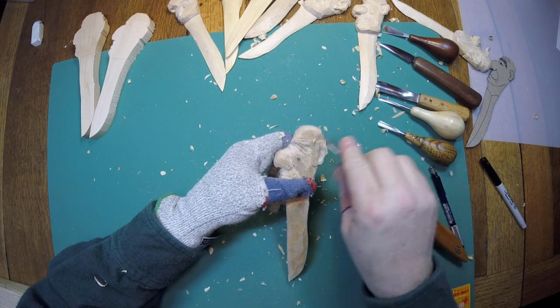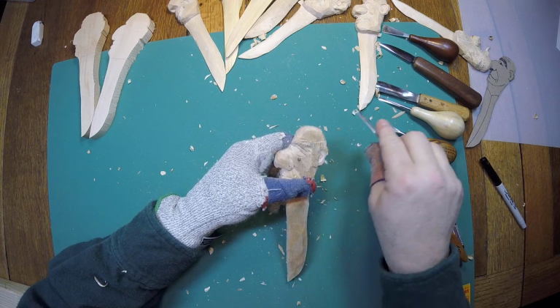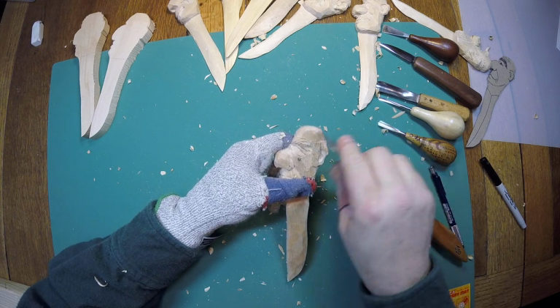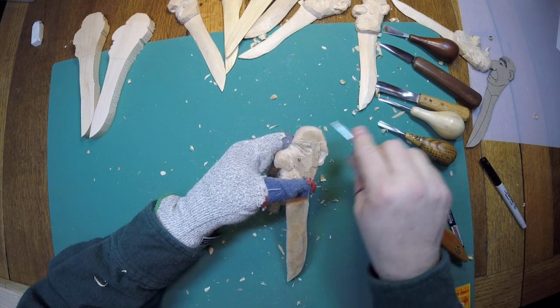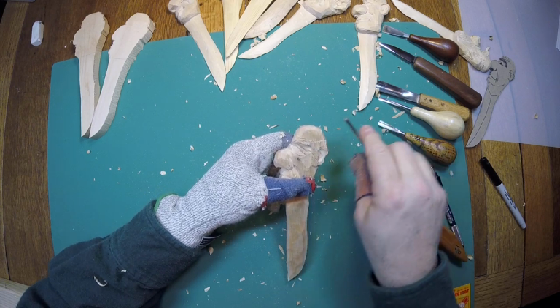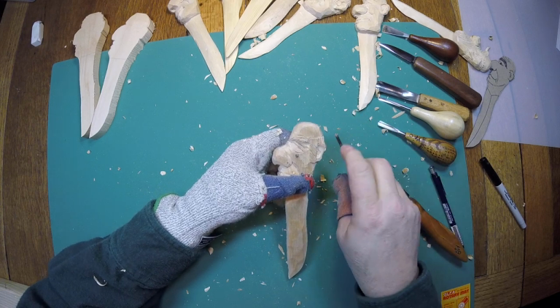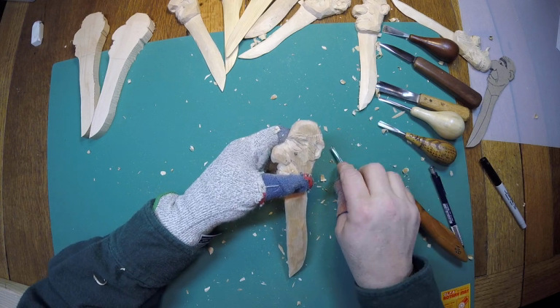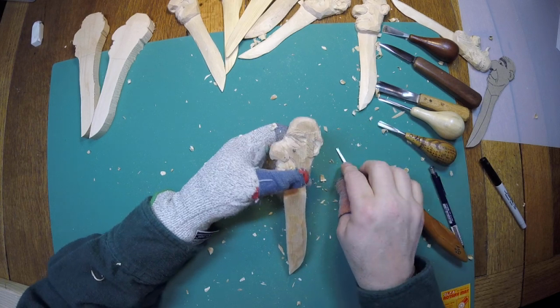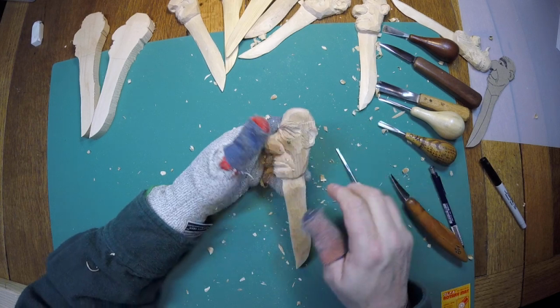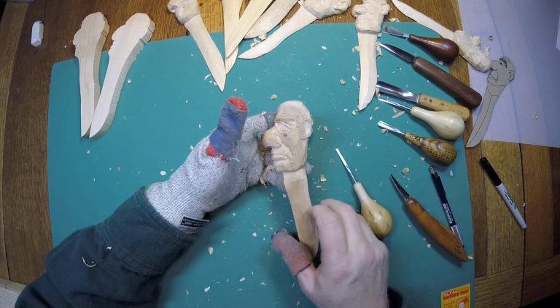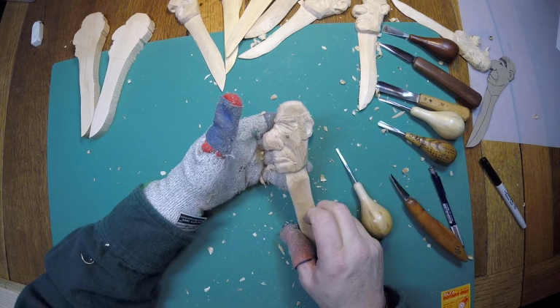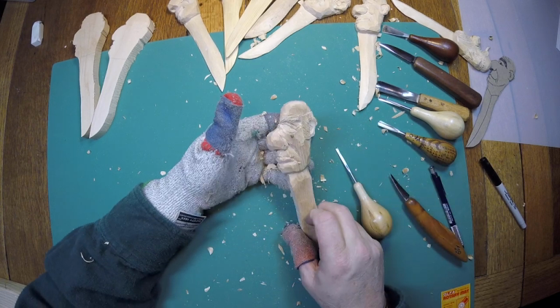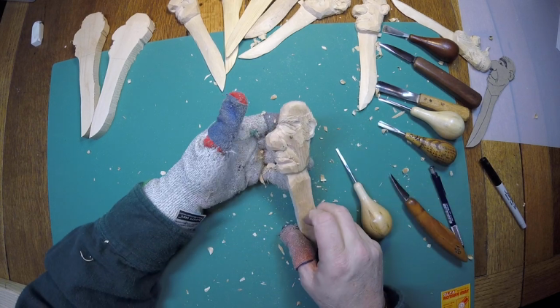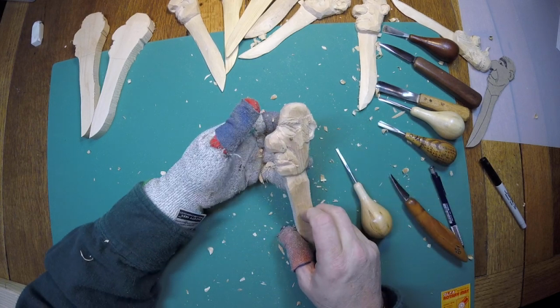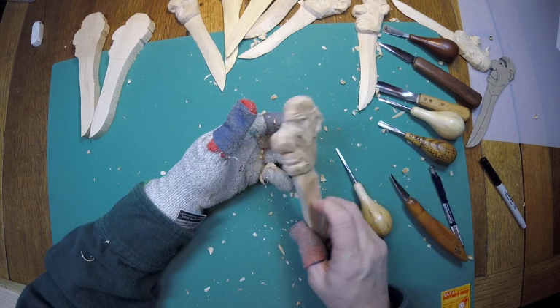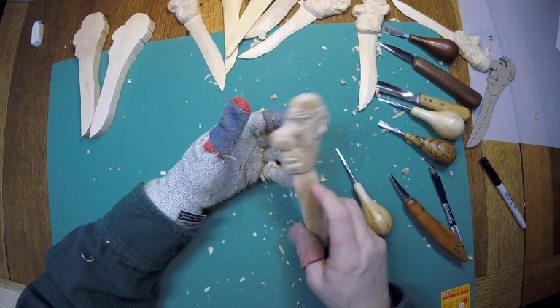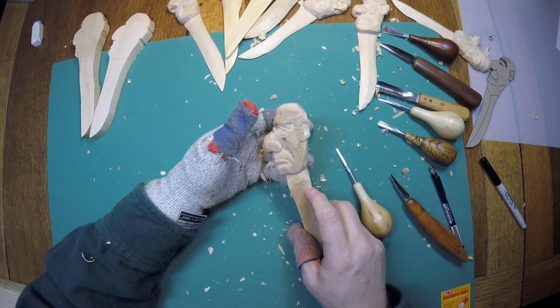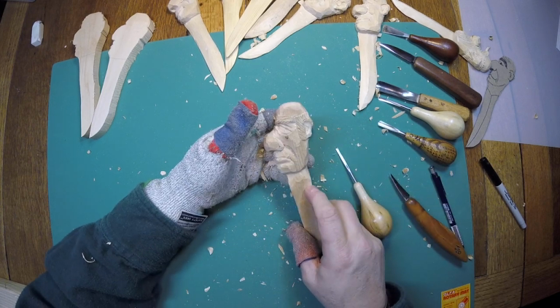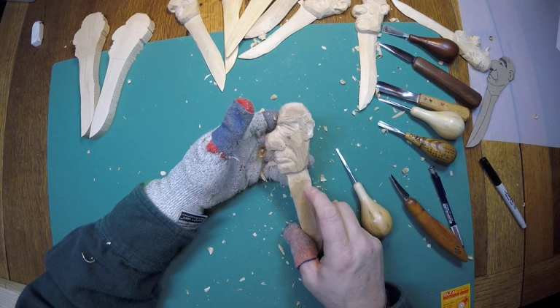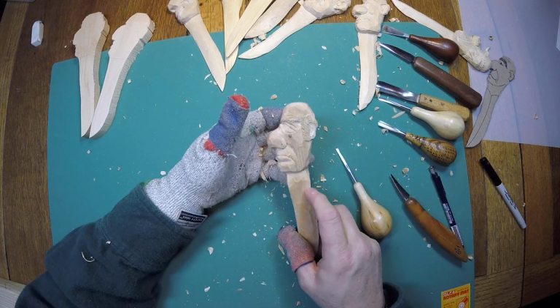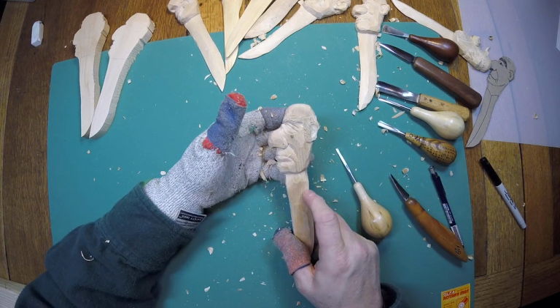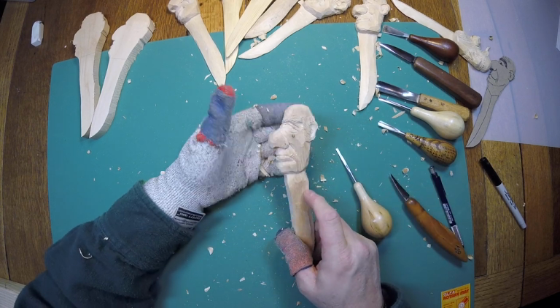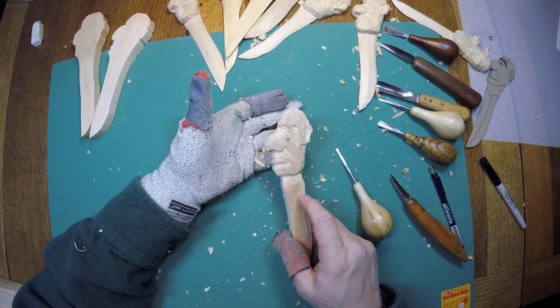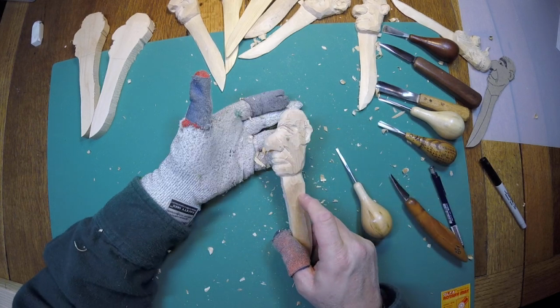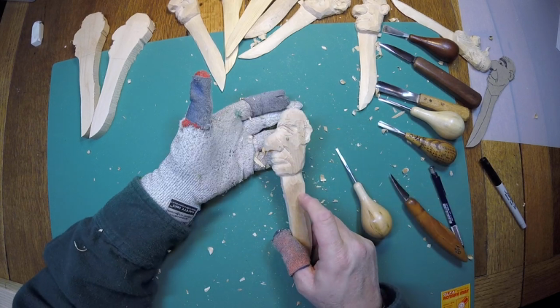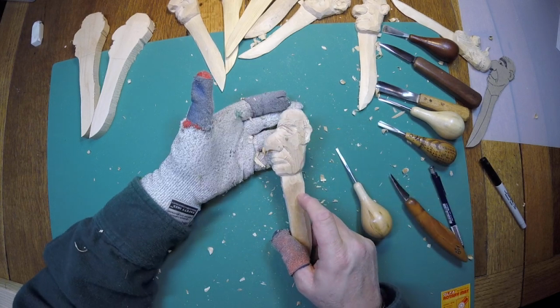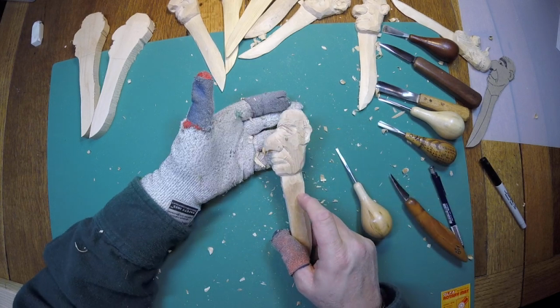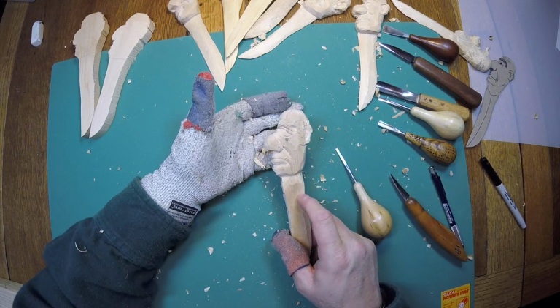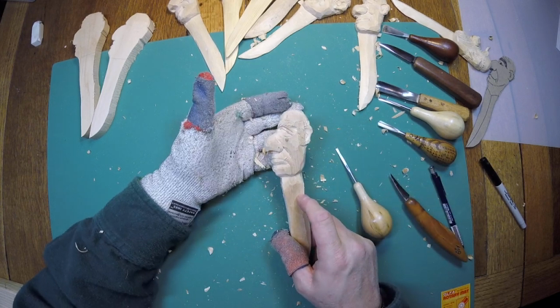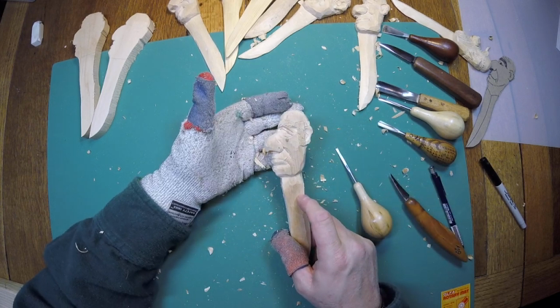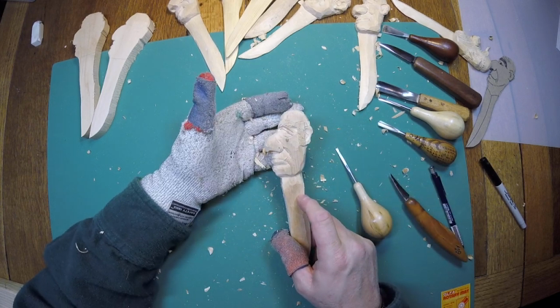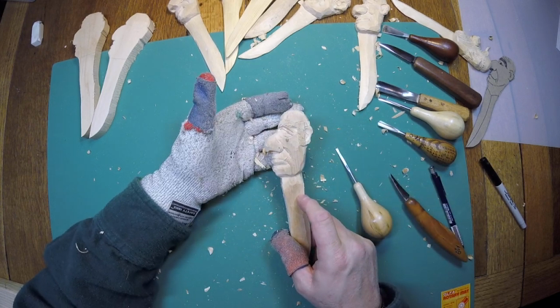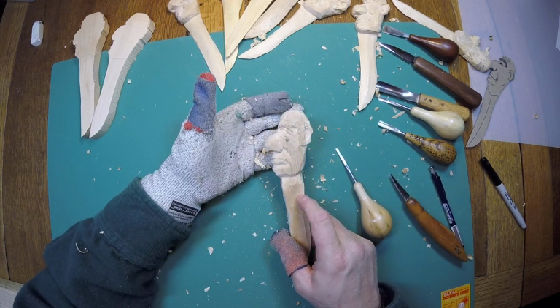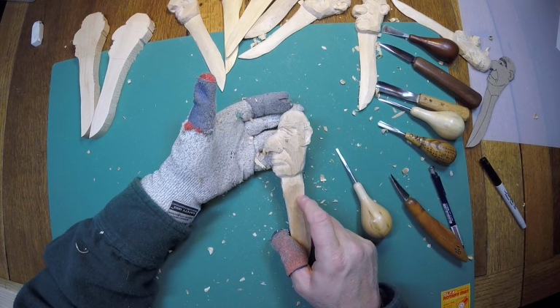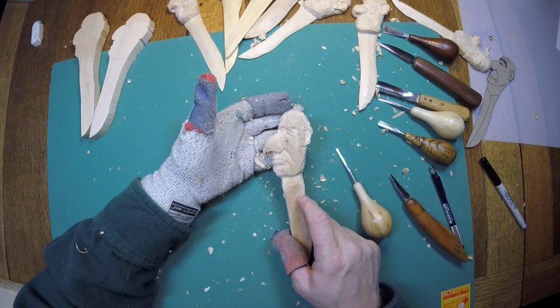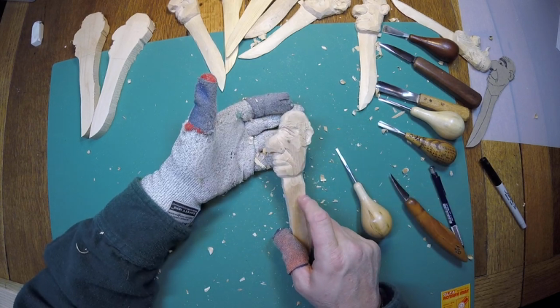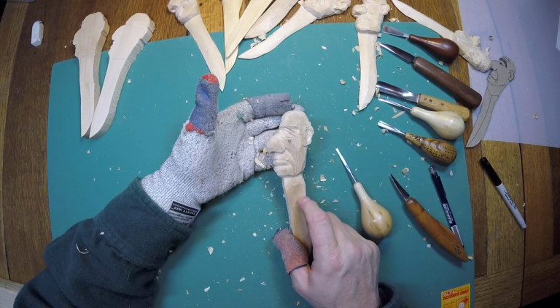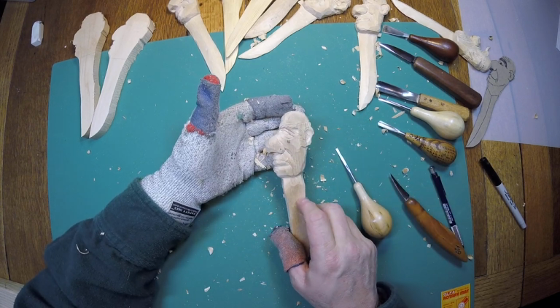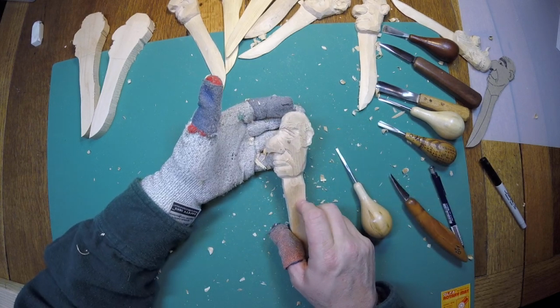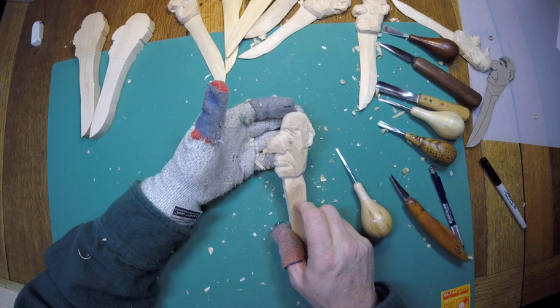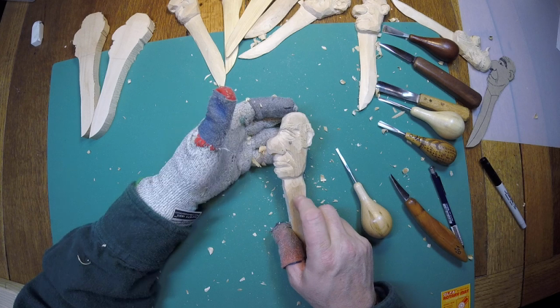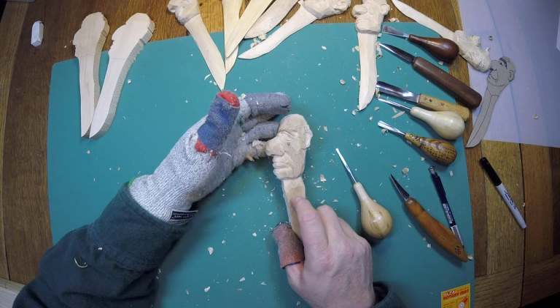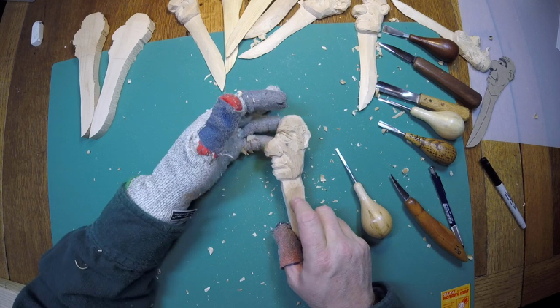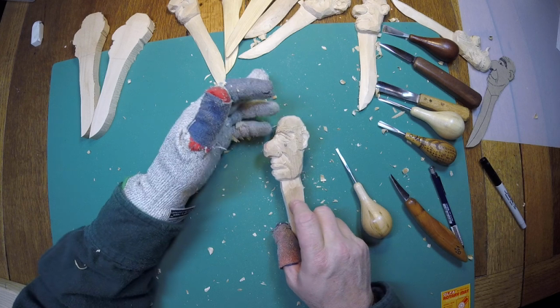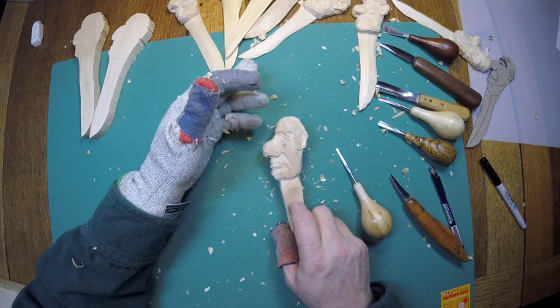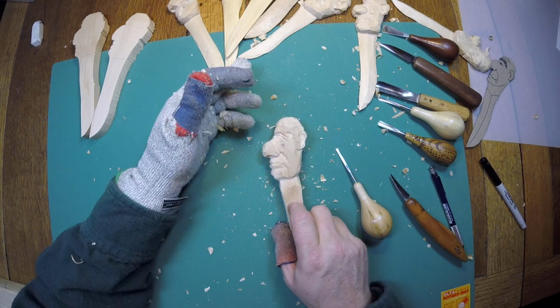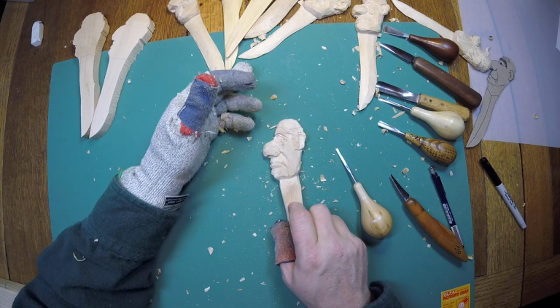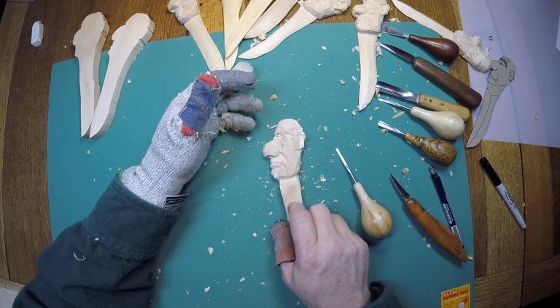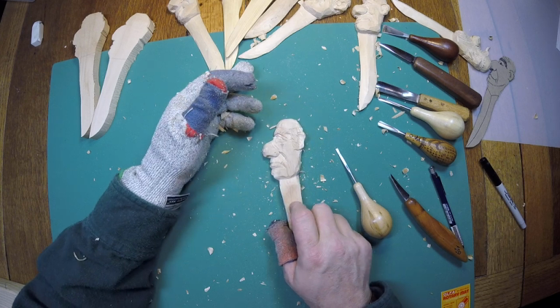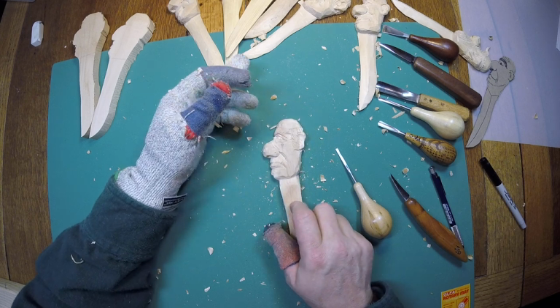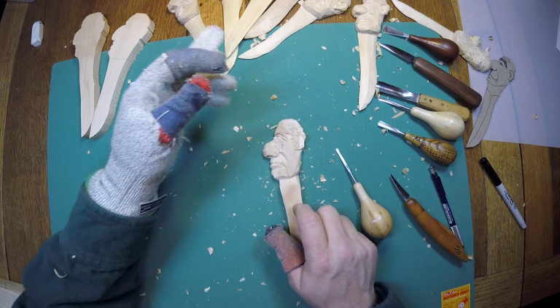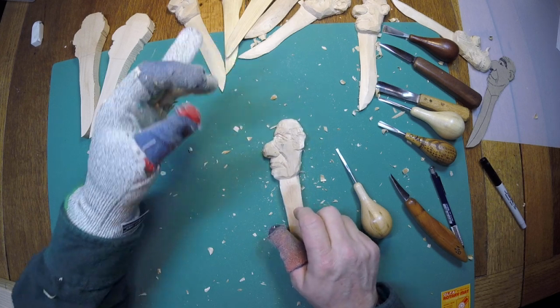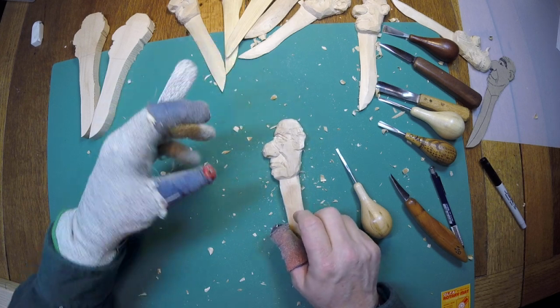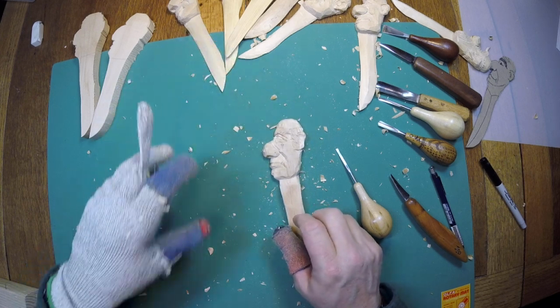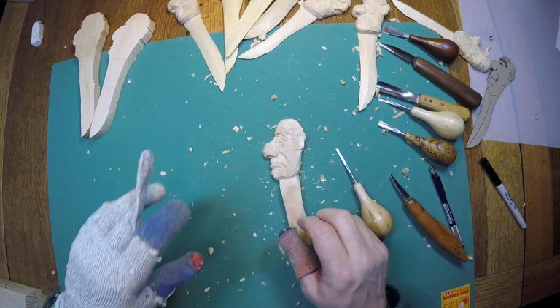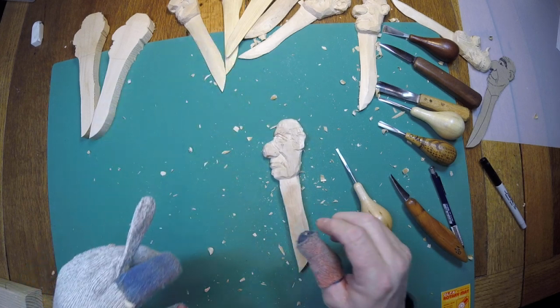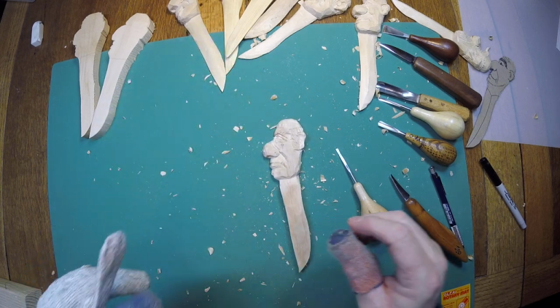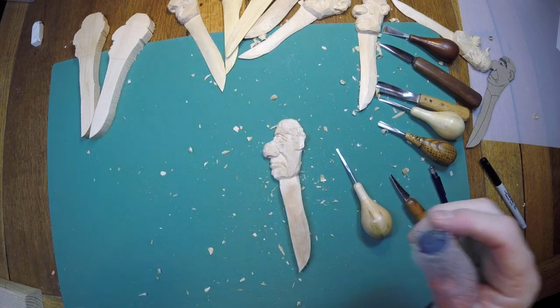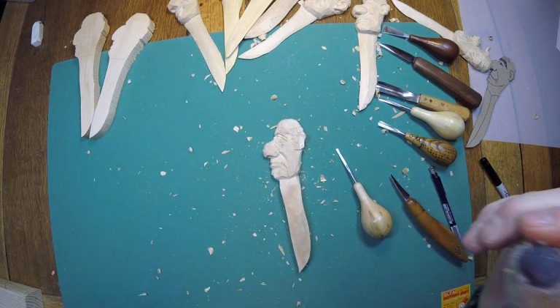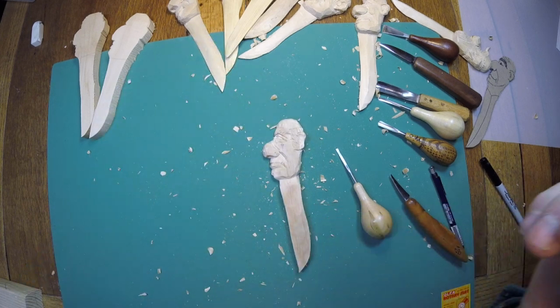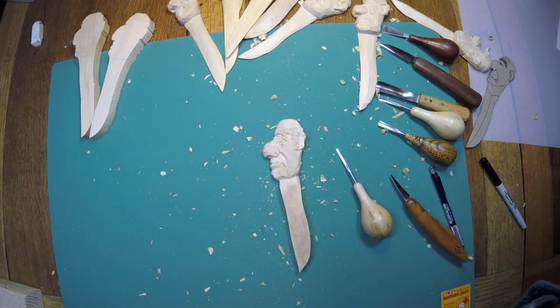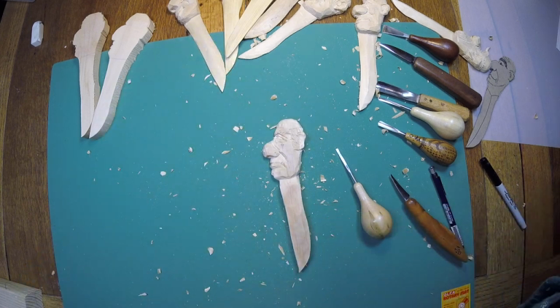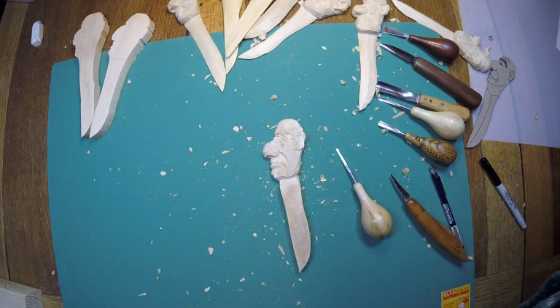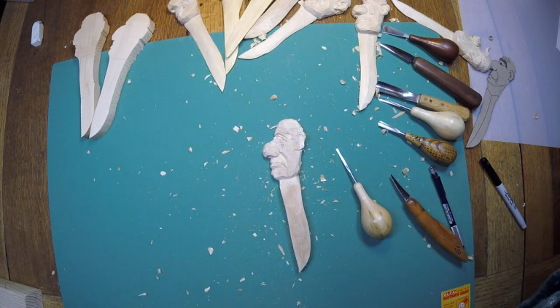We'll clean that up before the next video and you'll be ready to go with this fella. We'll finish up the last little details — see you on the next video.